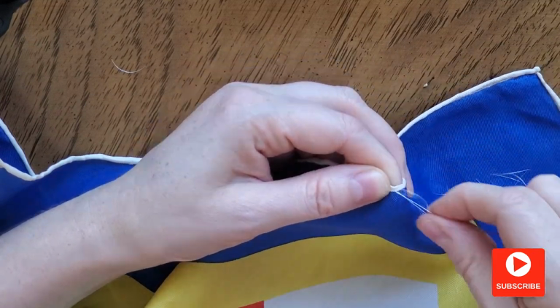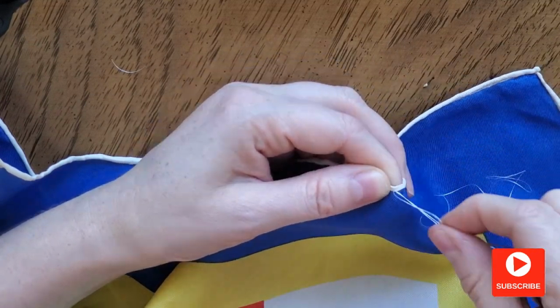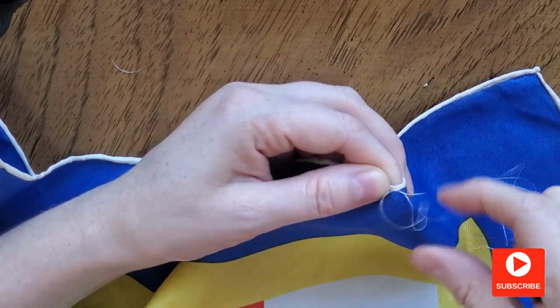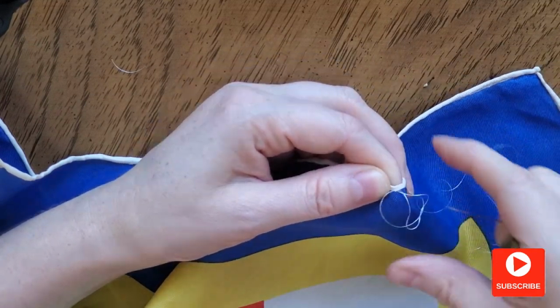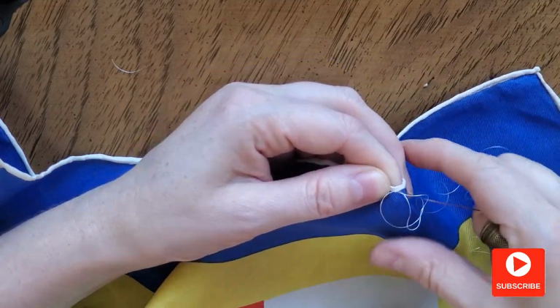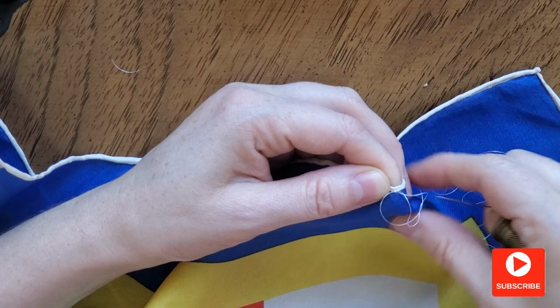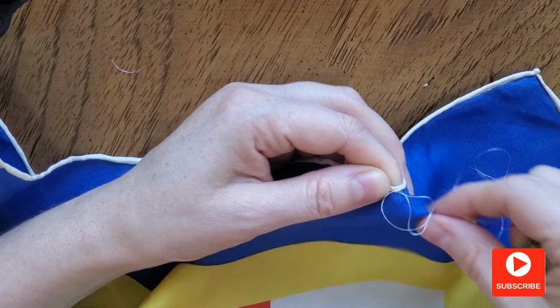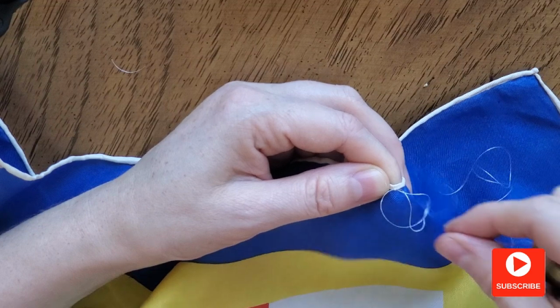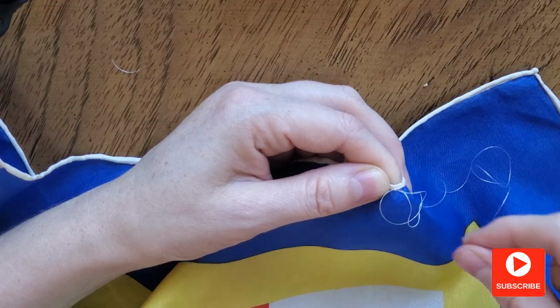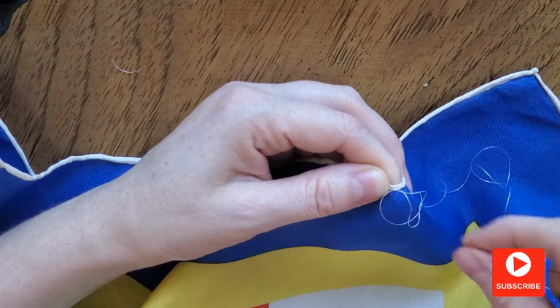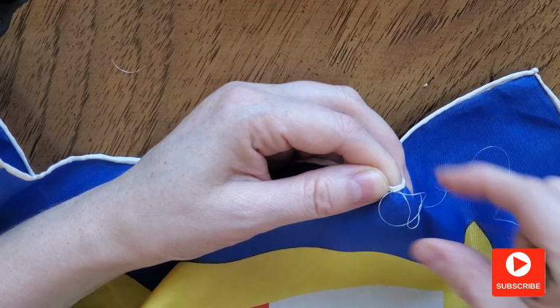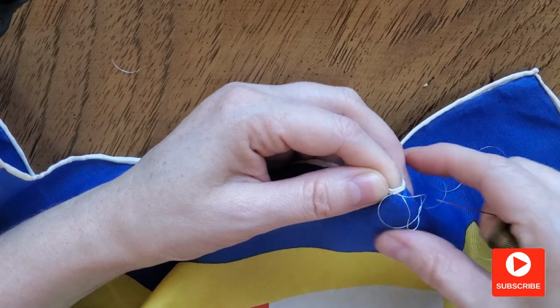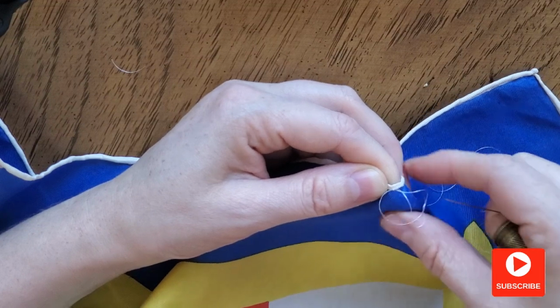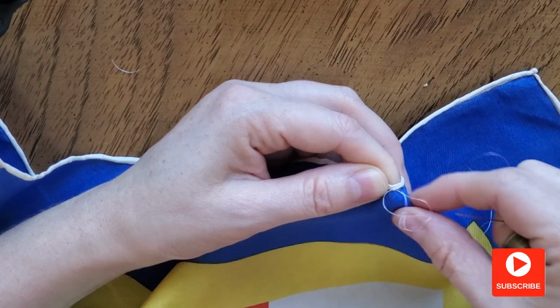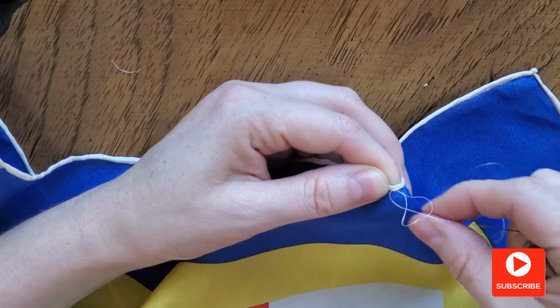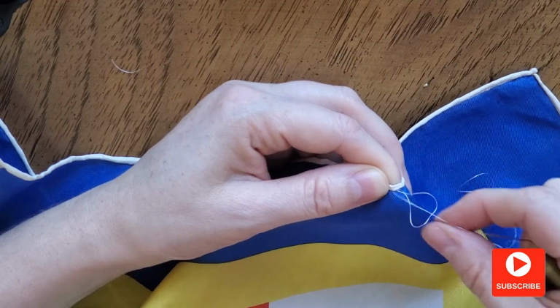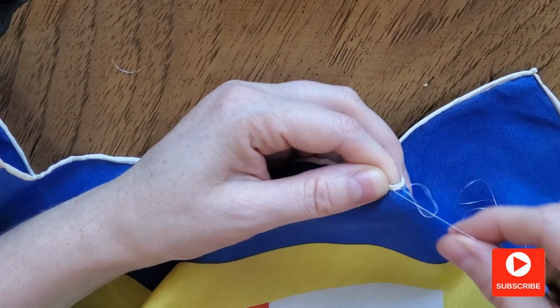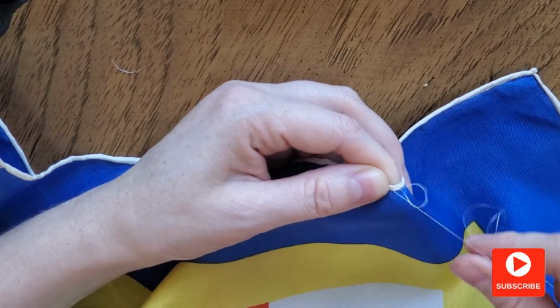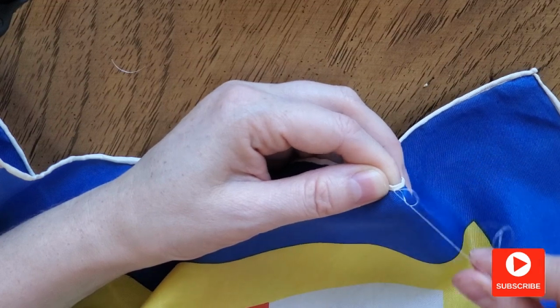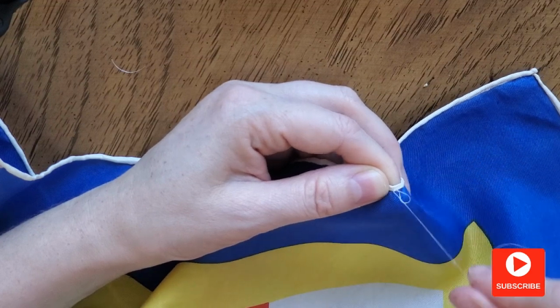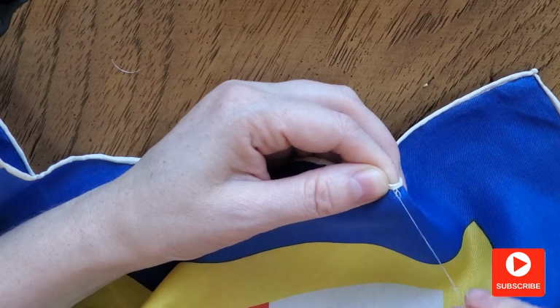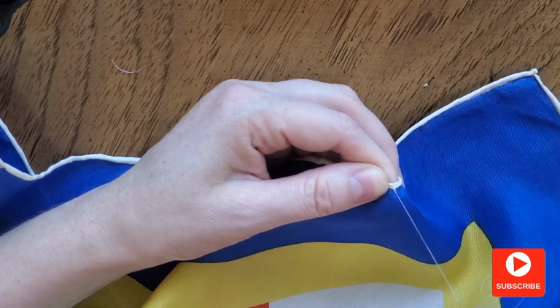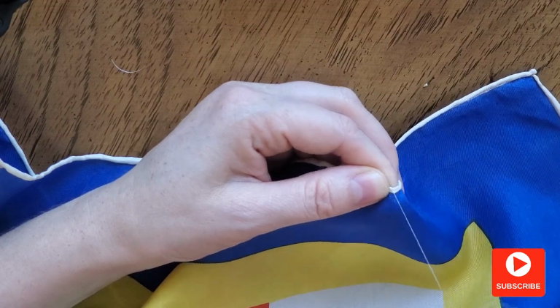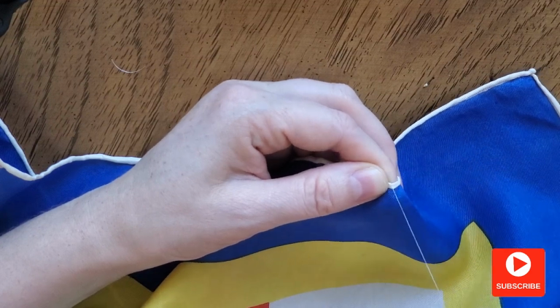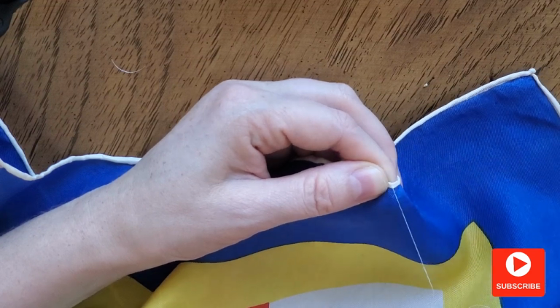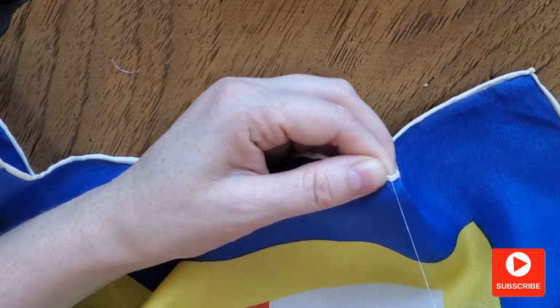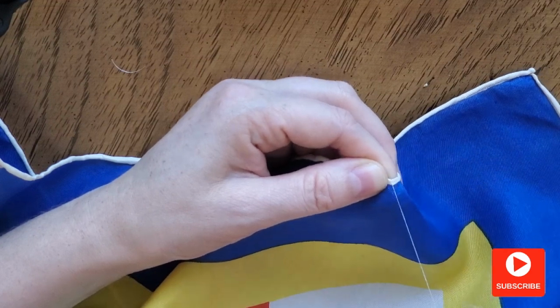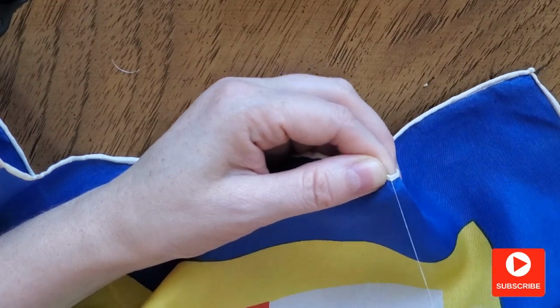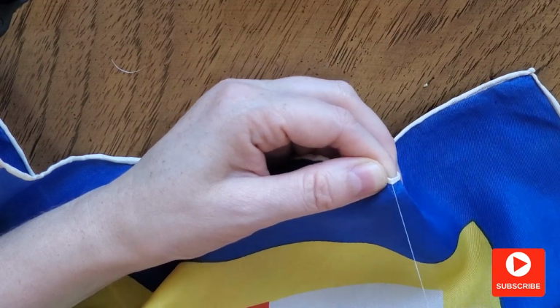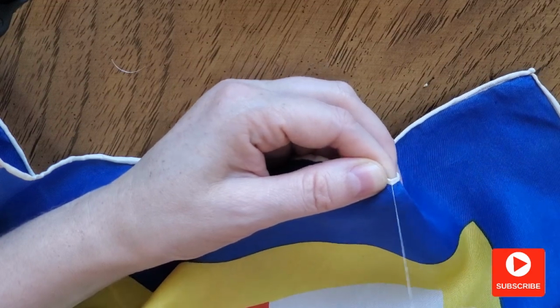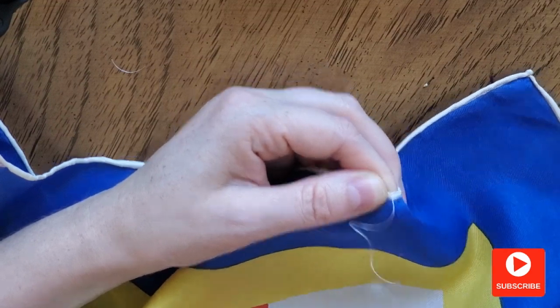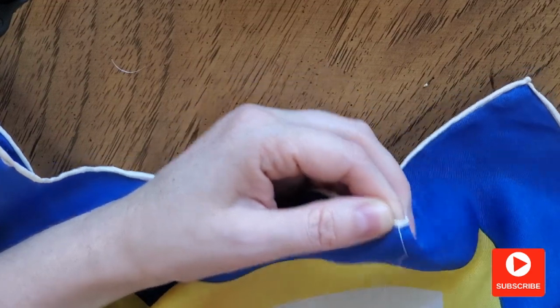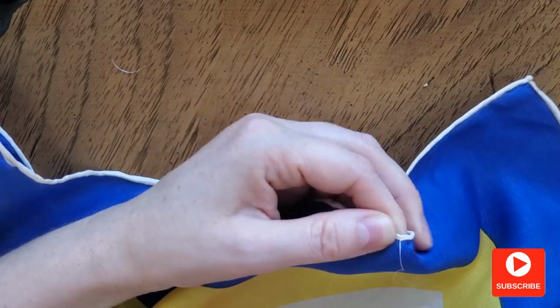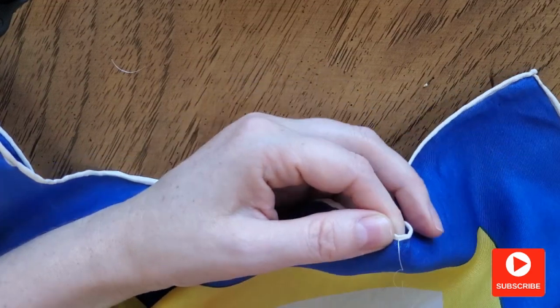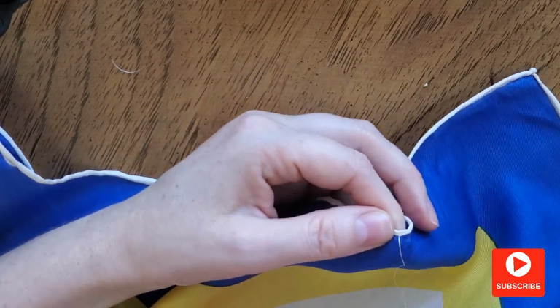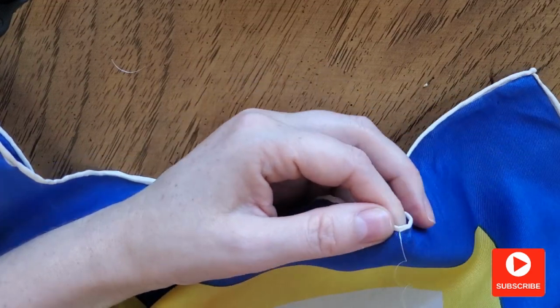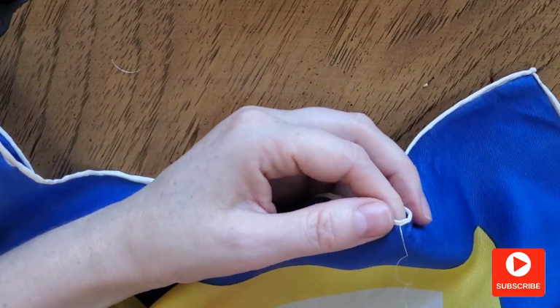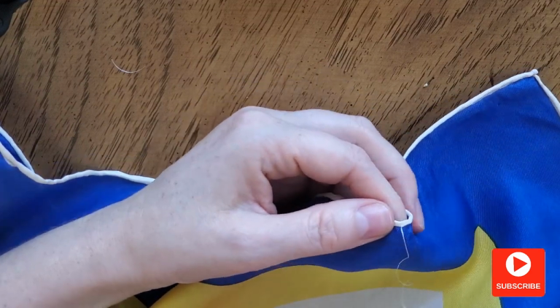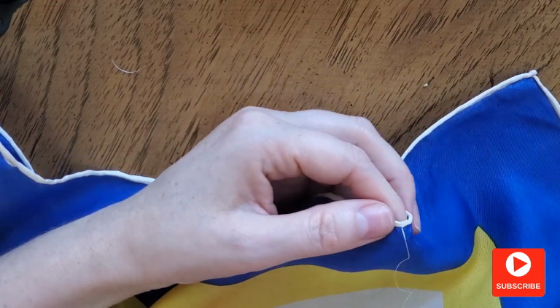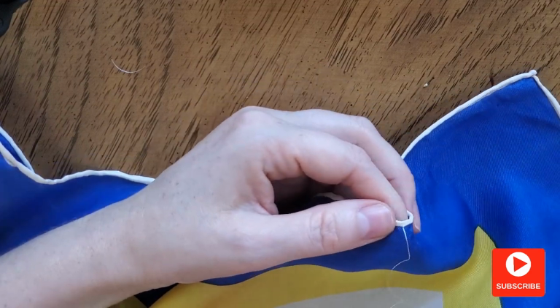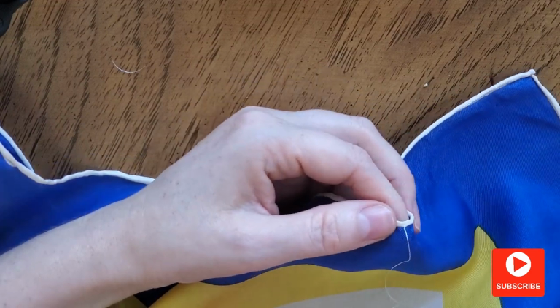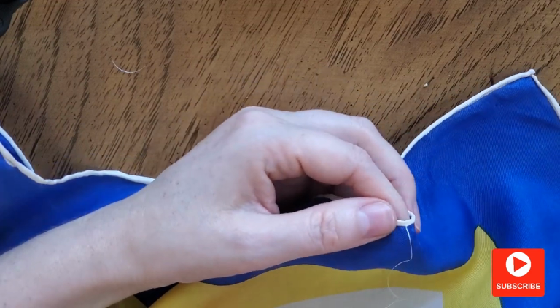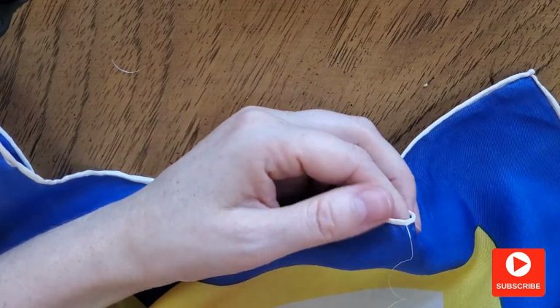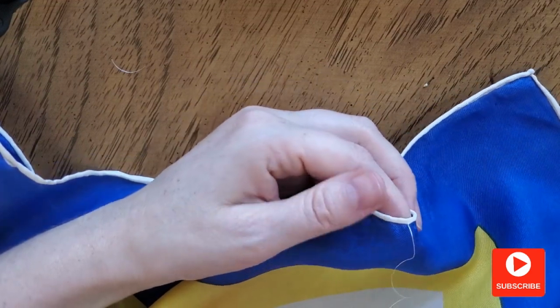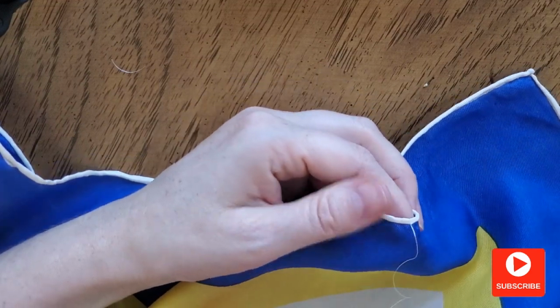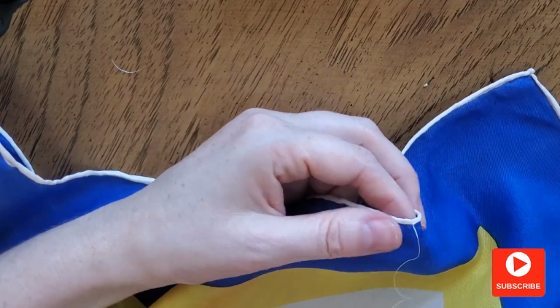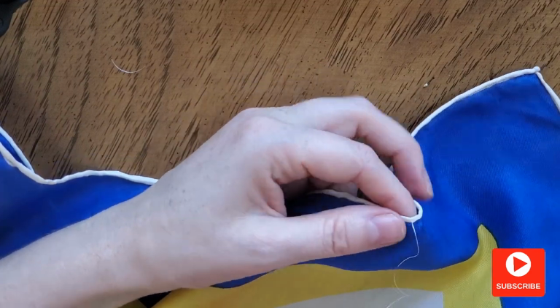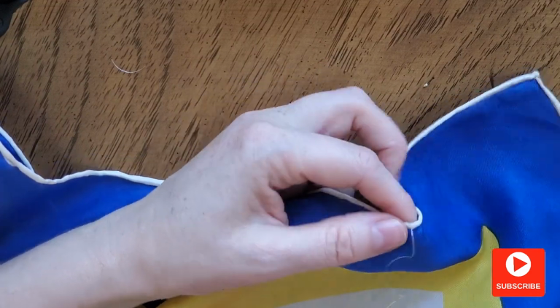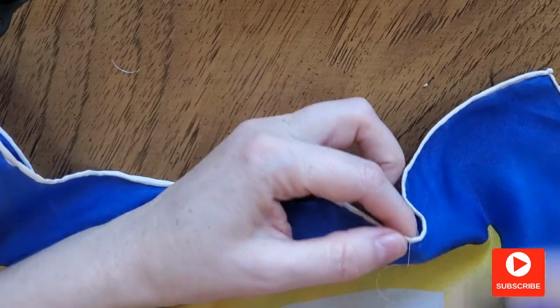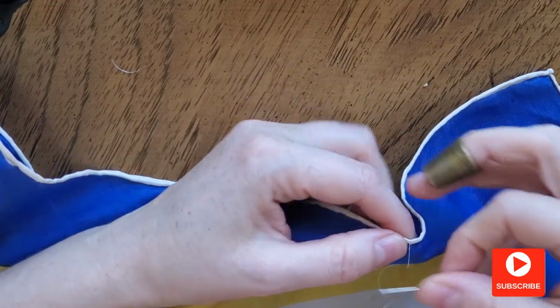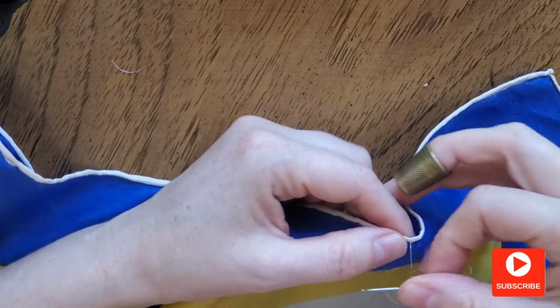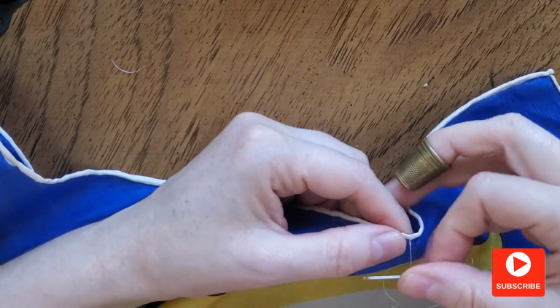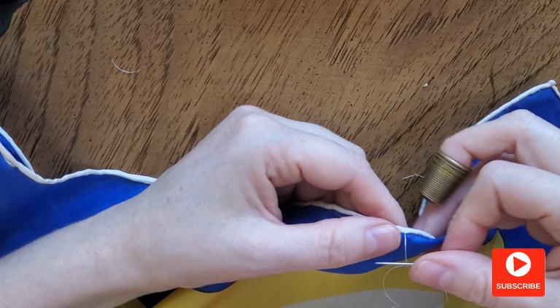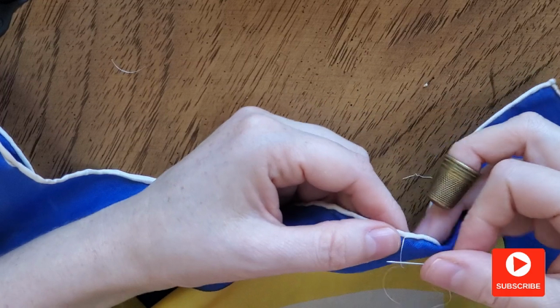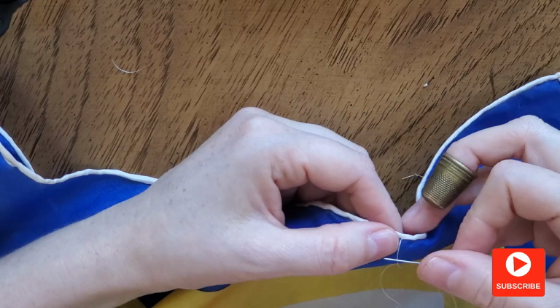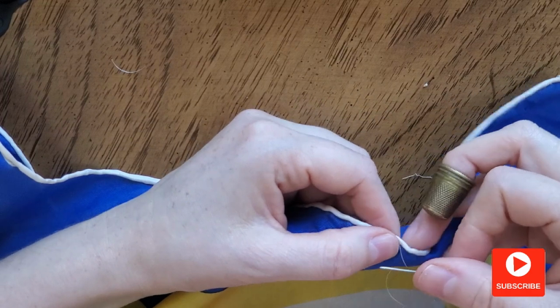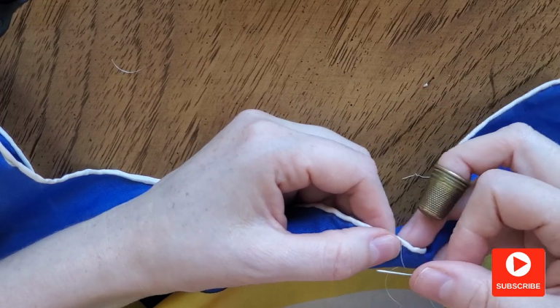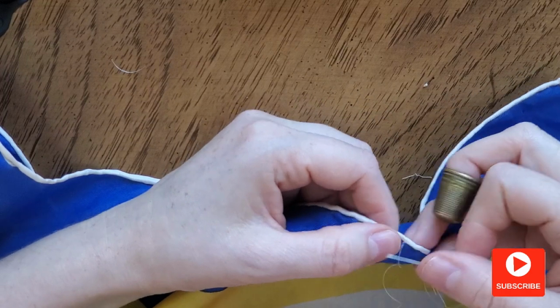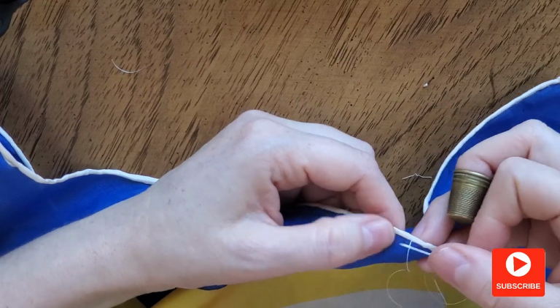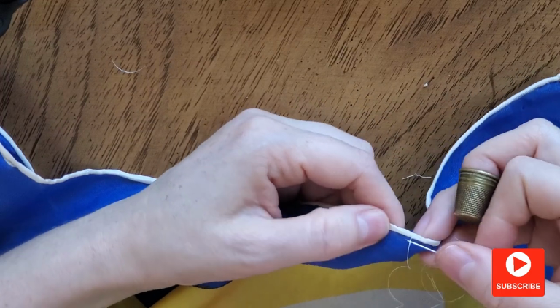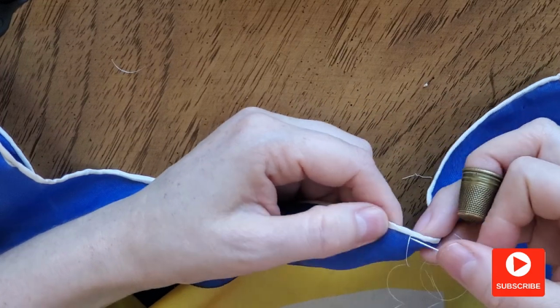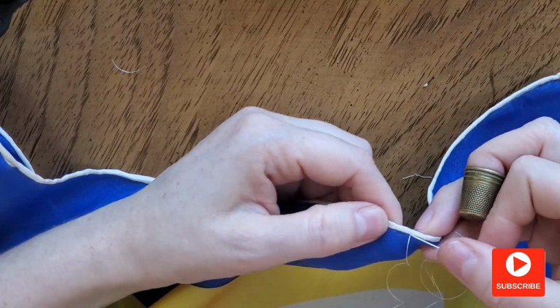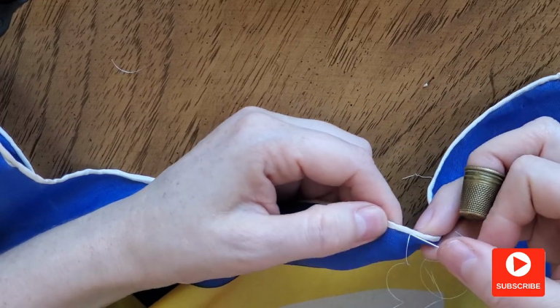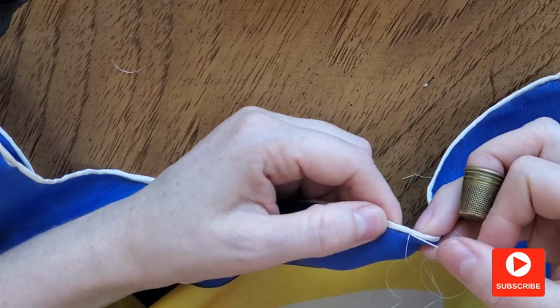When I'm done, I fix my thread again and hide the ends inside of the roll, then cut the thread.